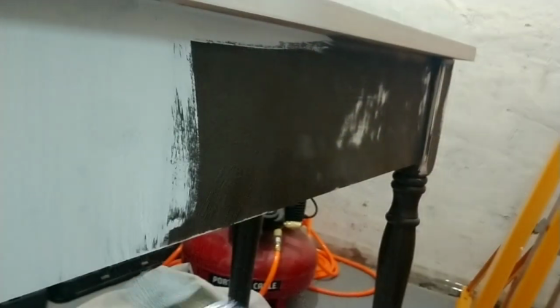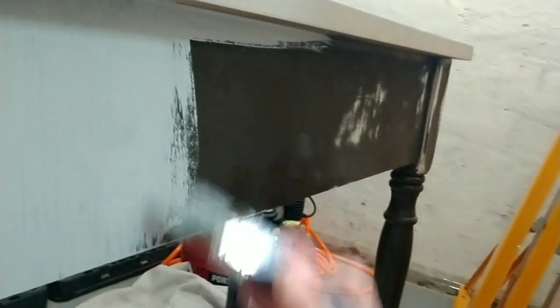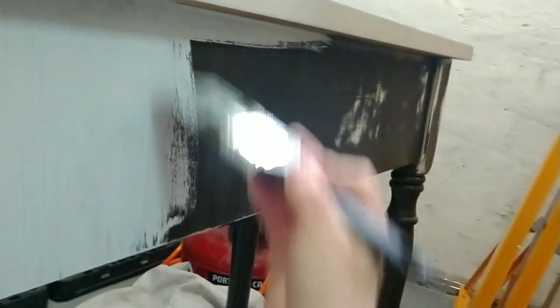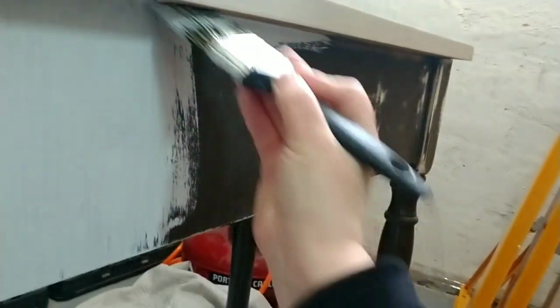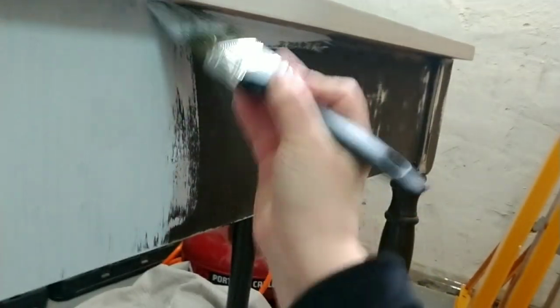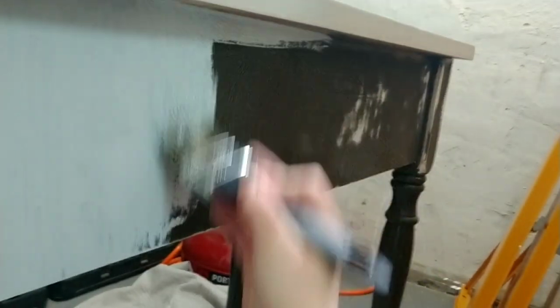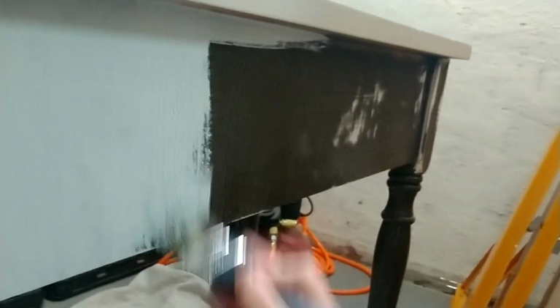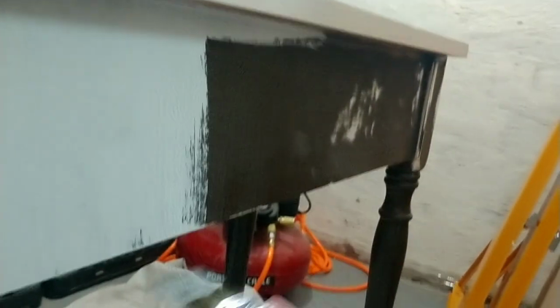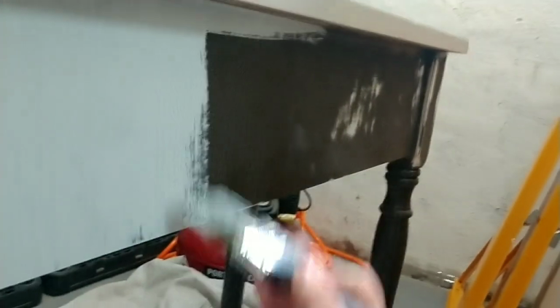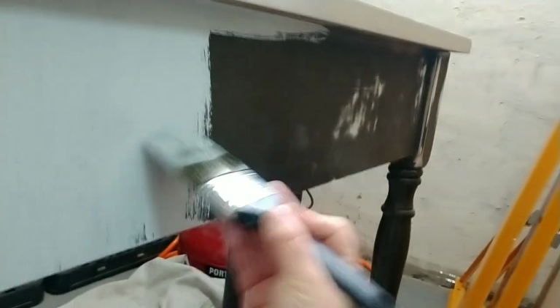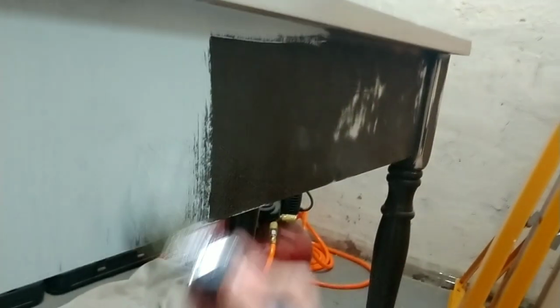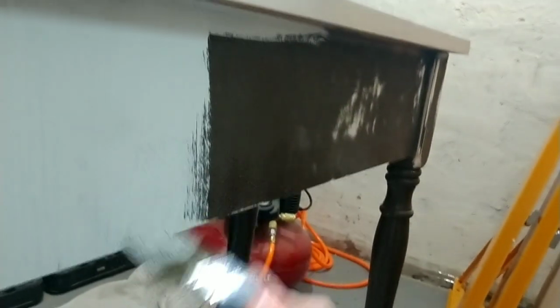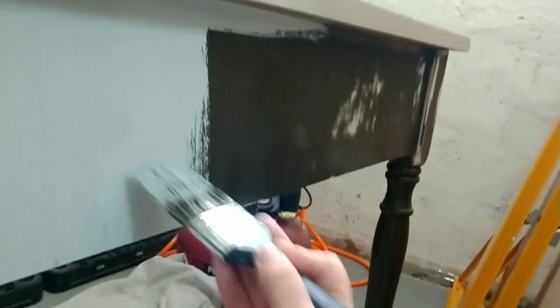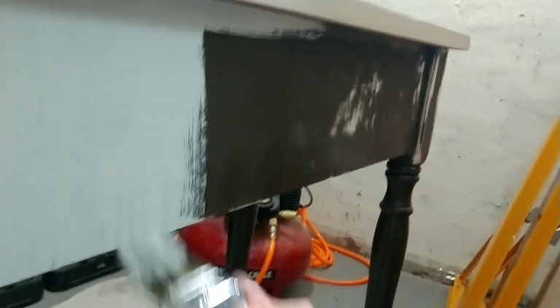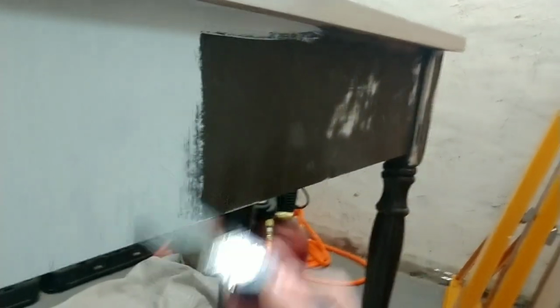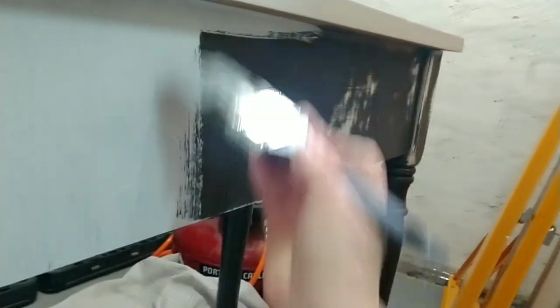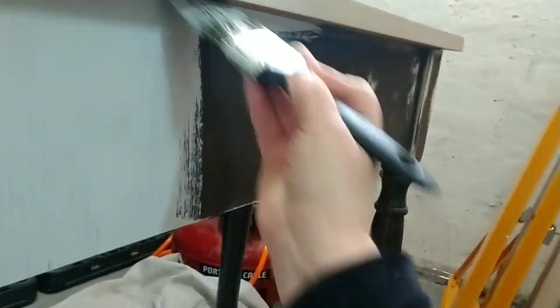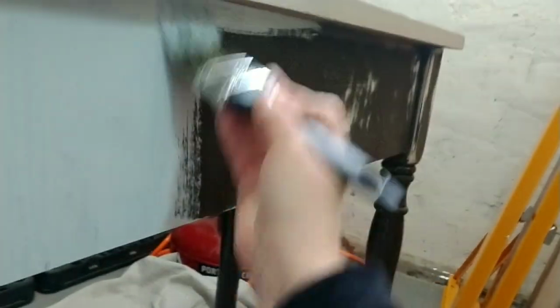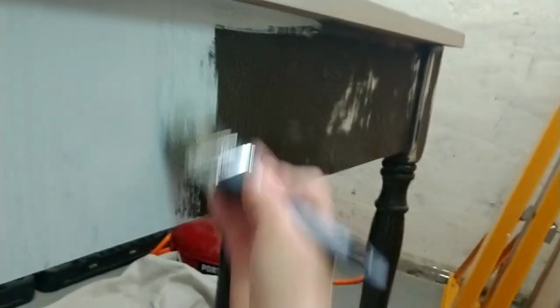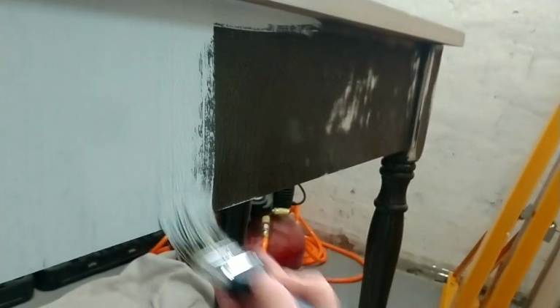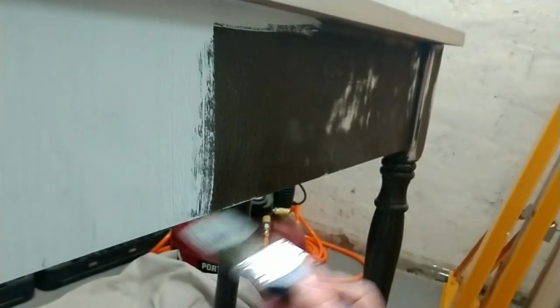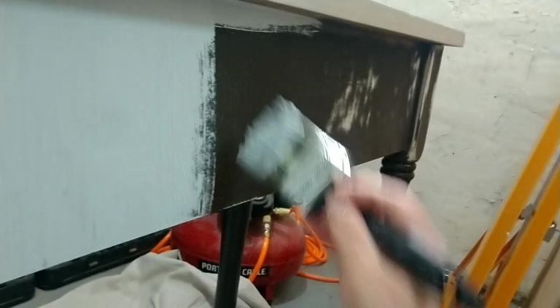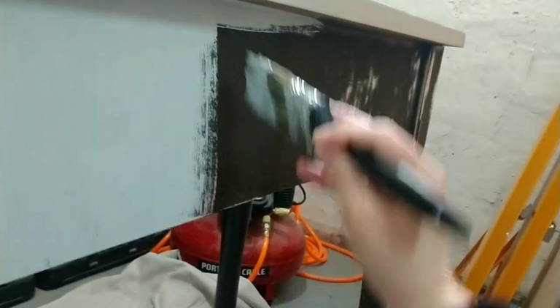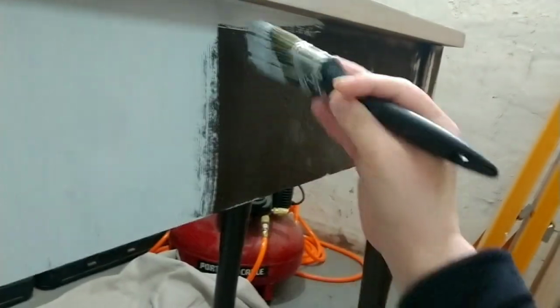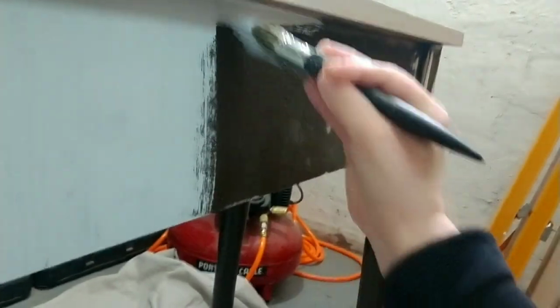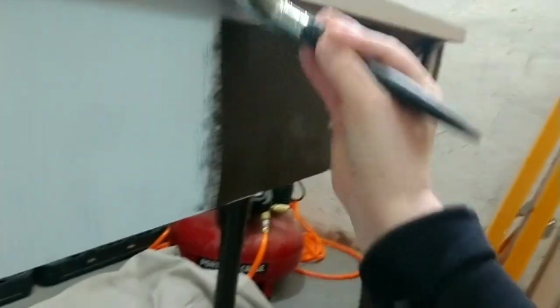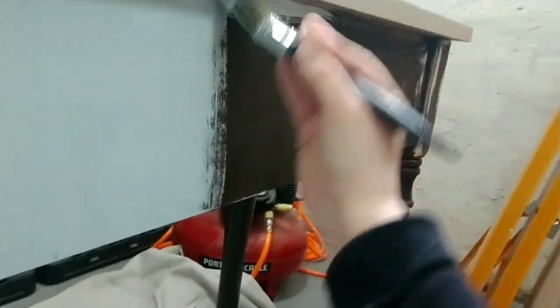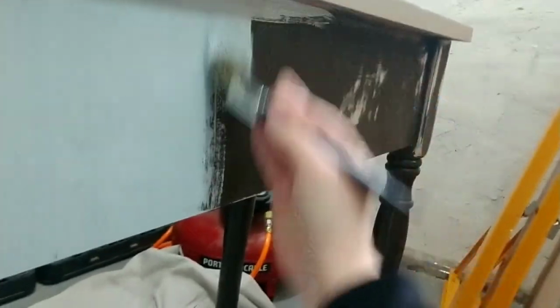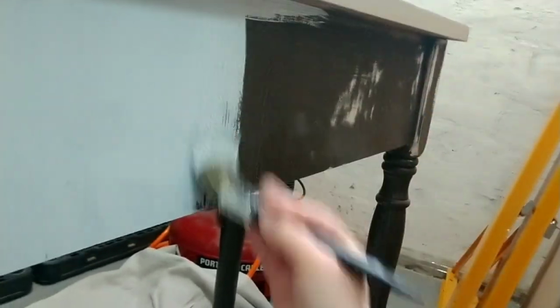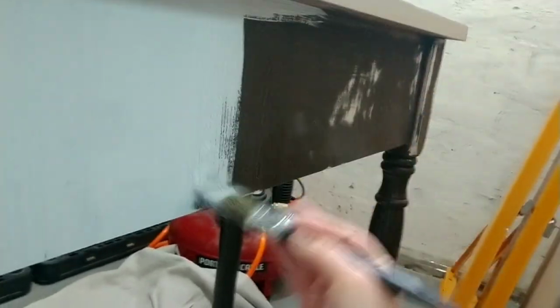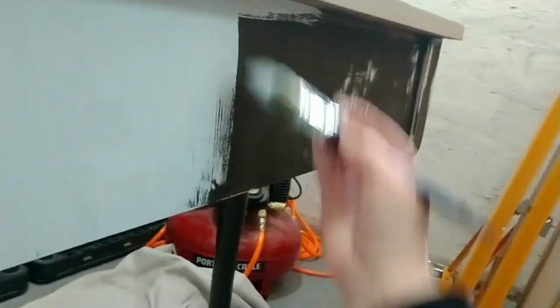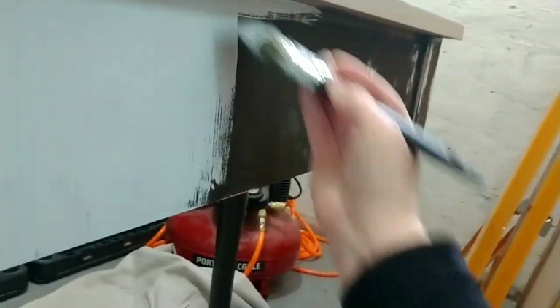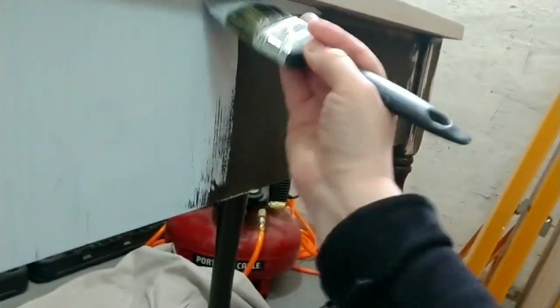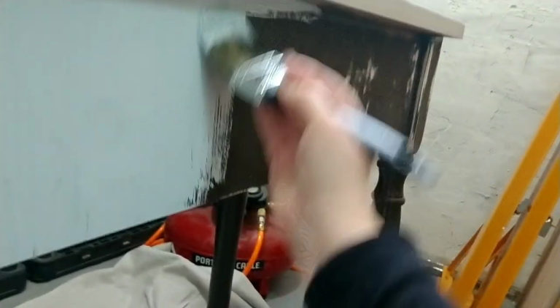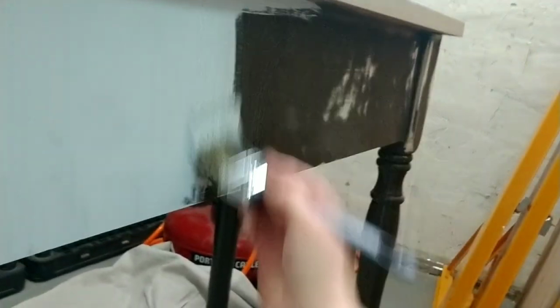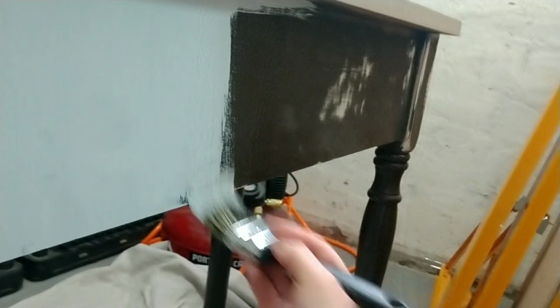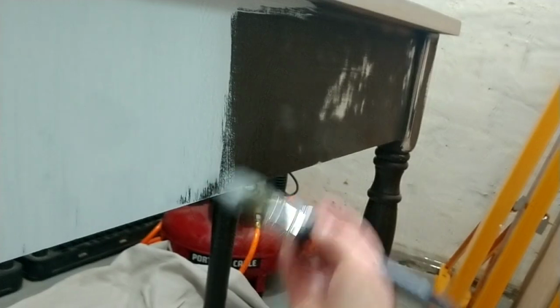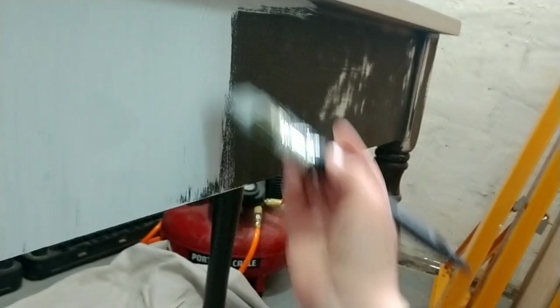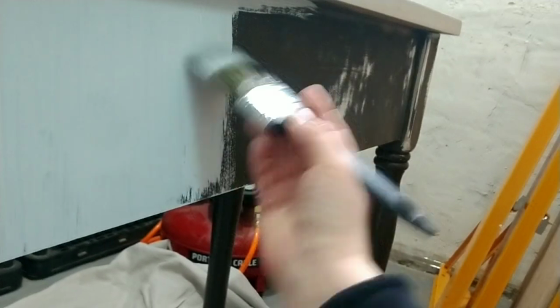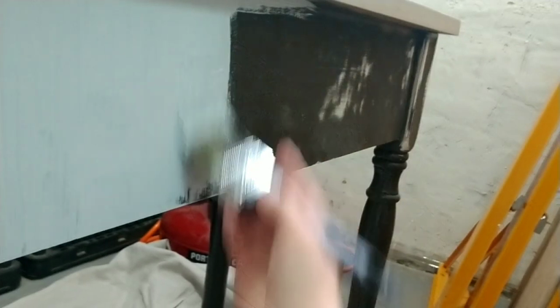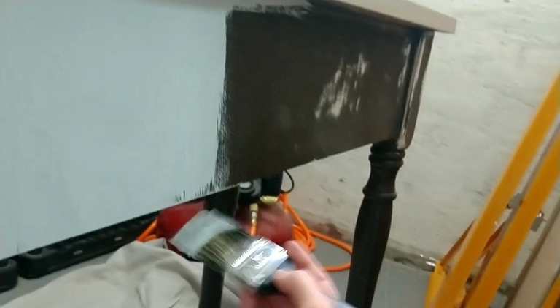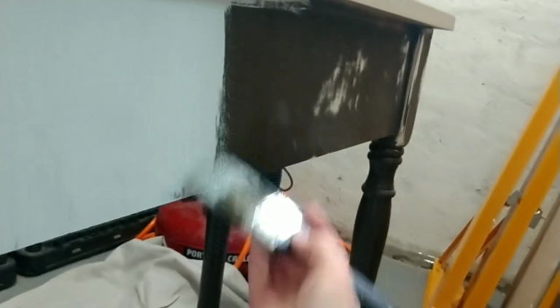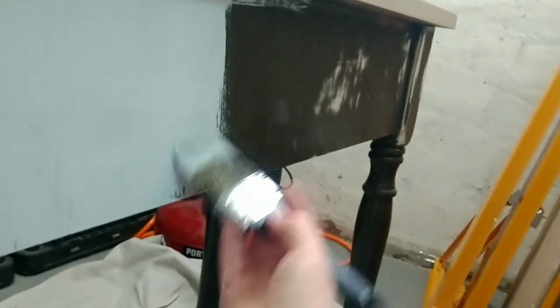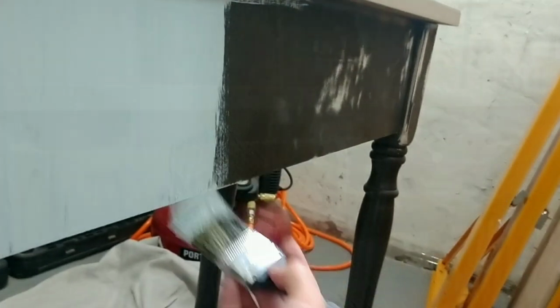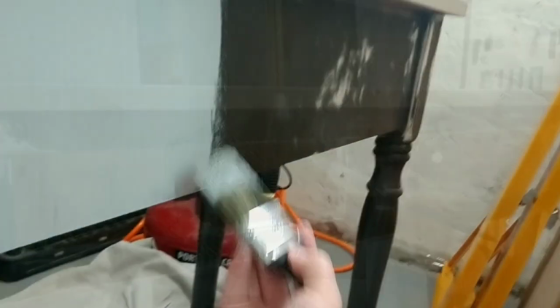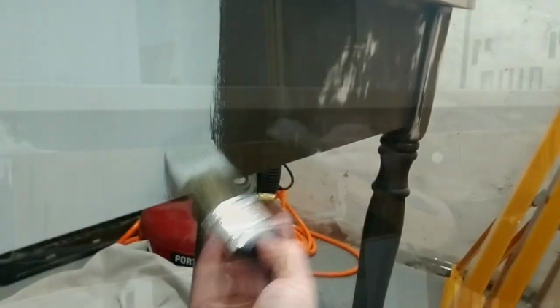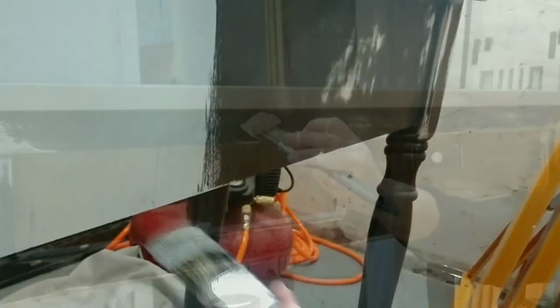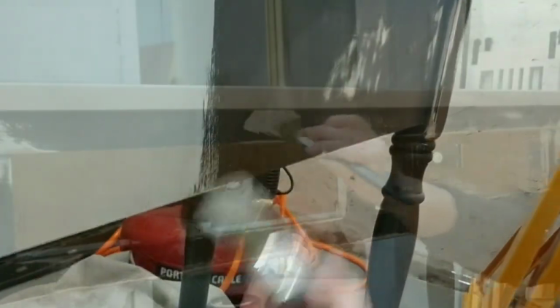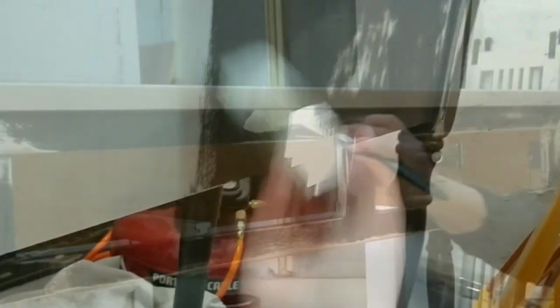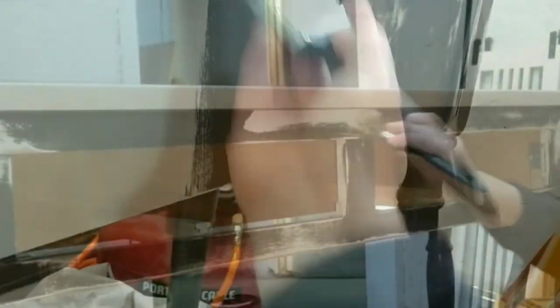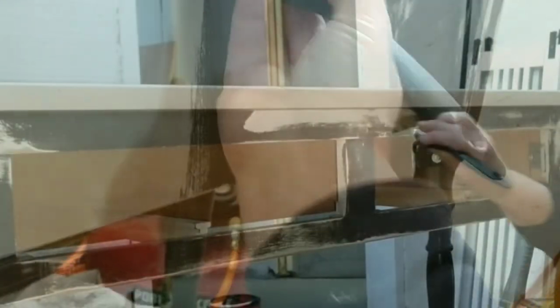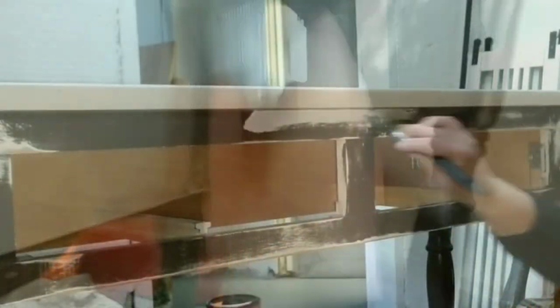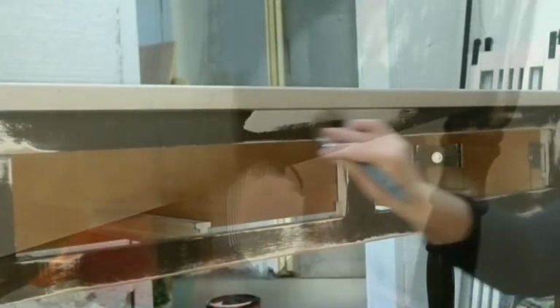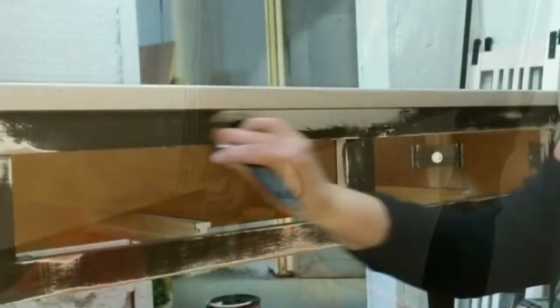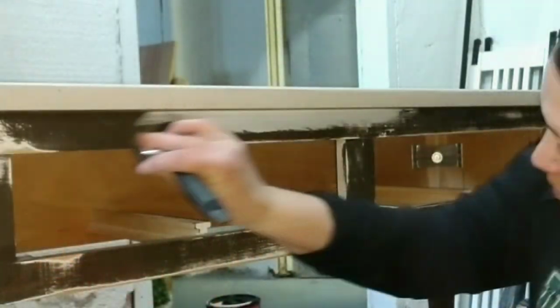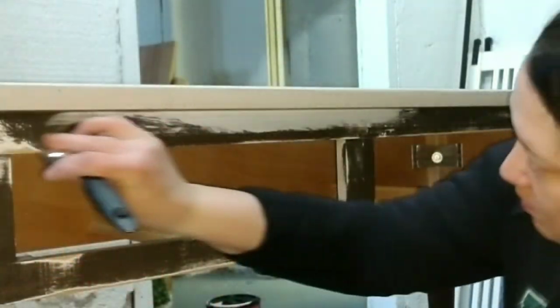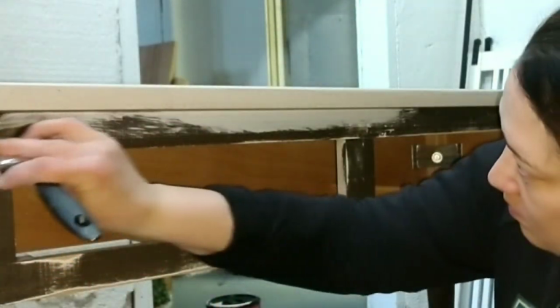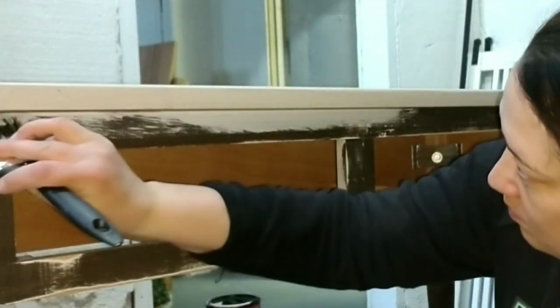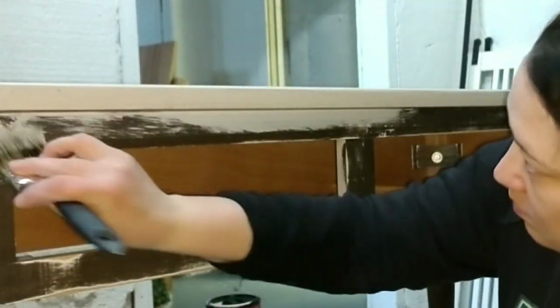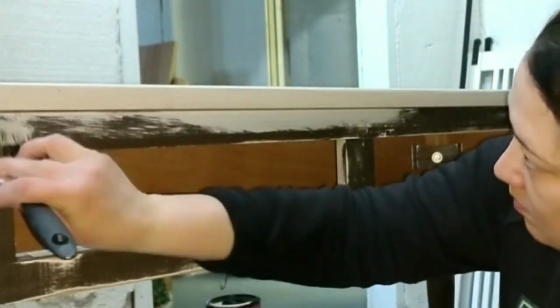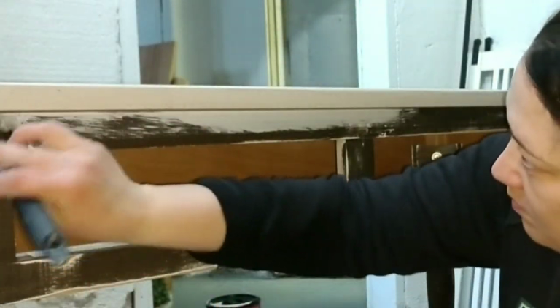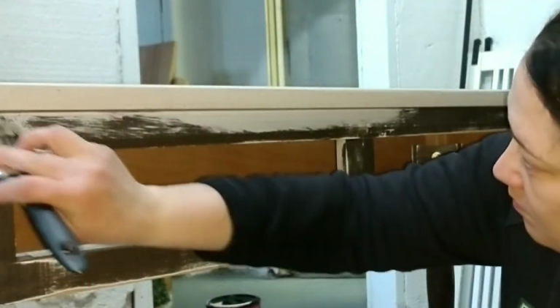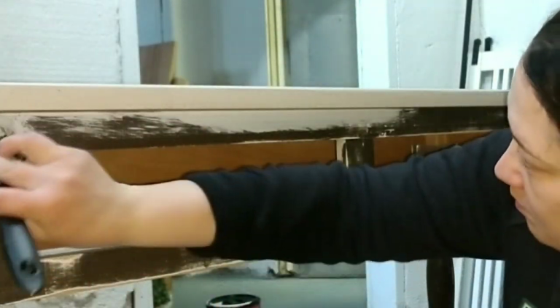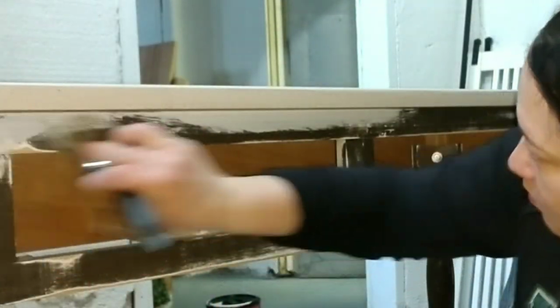For the base of the table, I used a really light gray color and I did two coats.